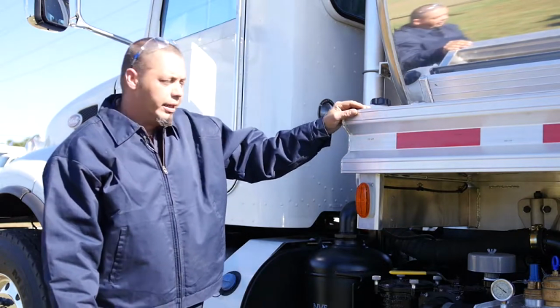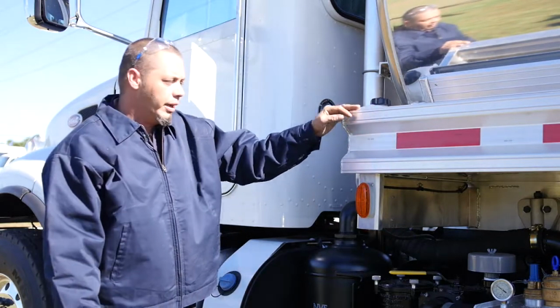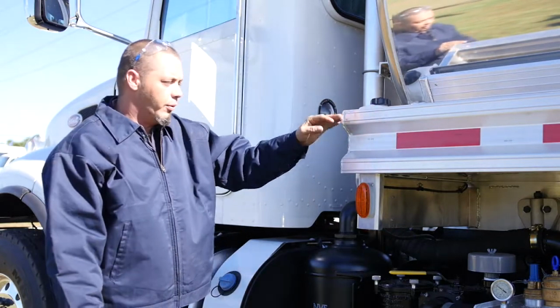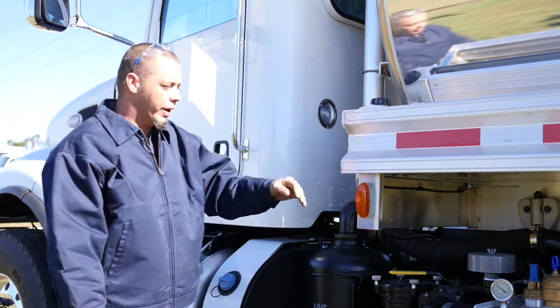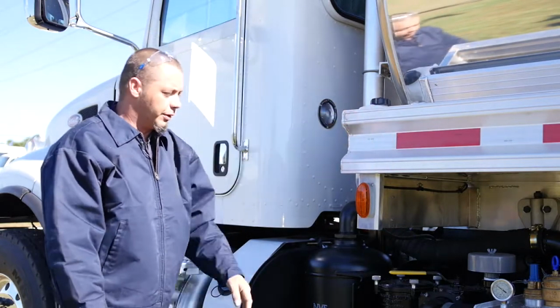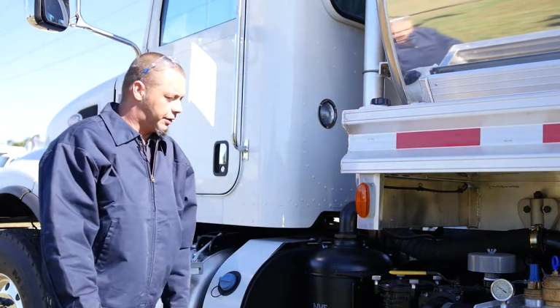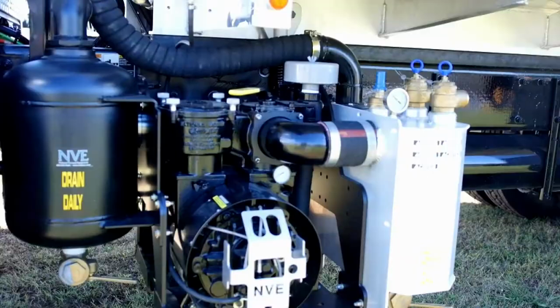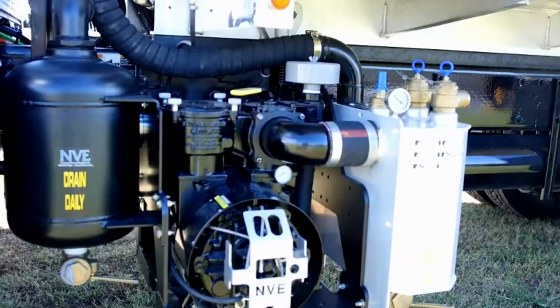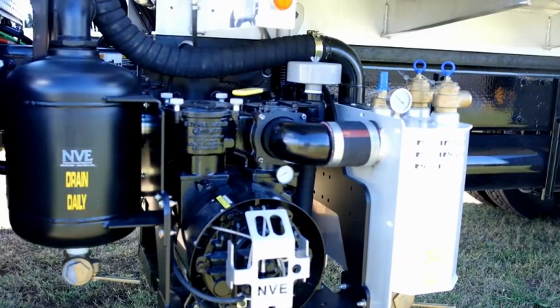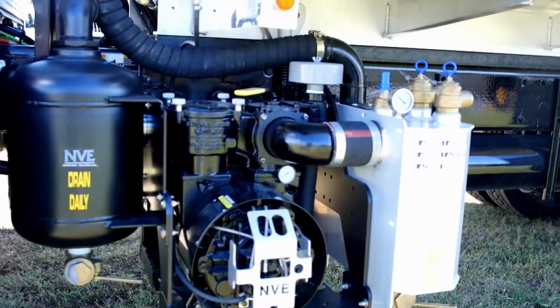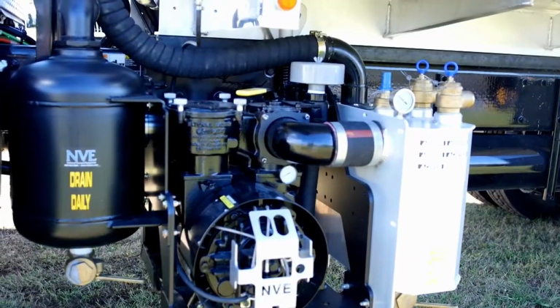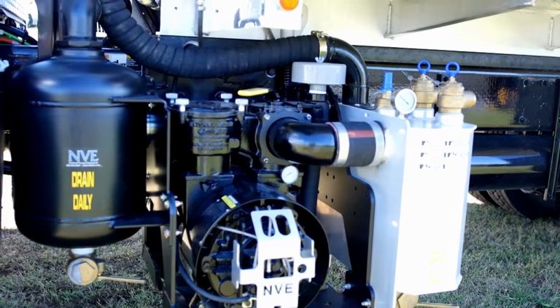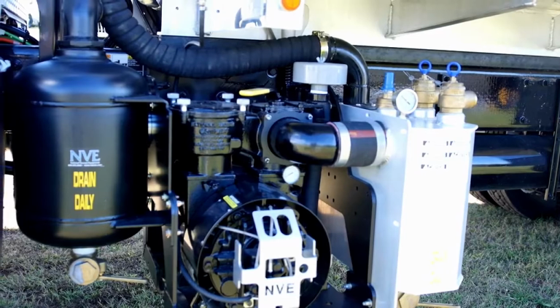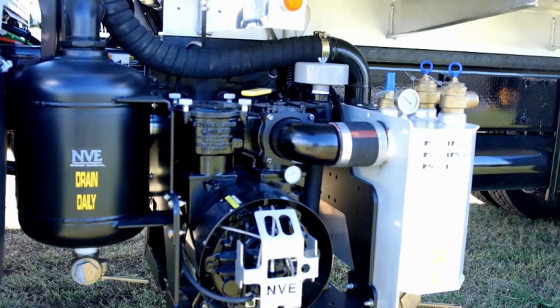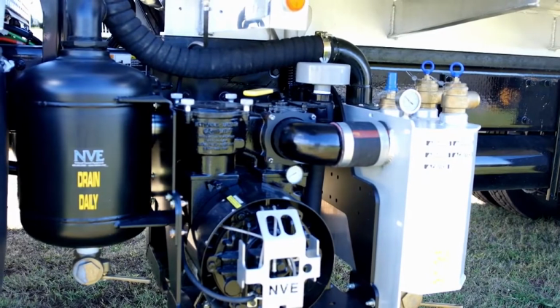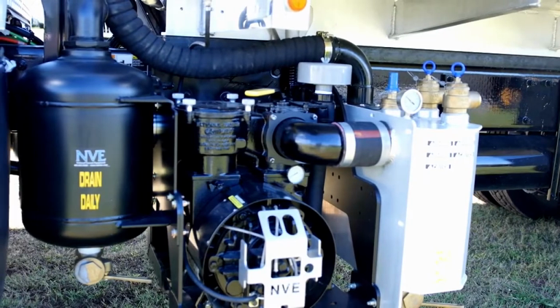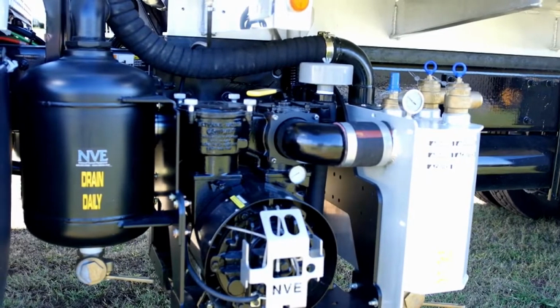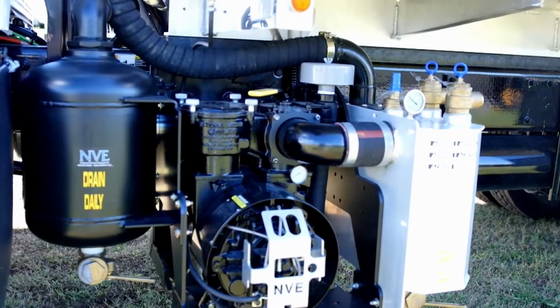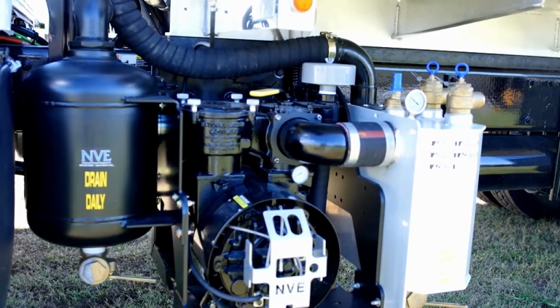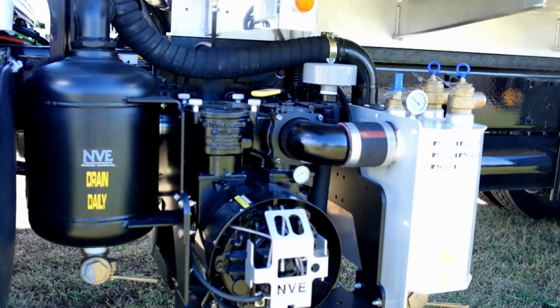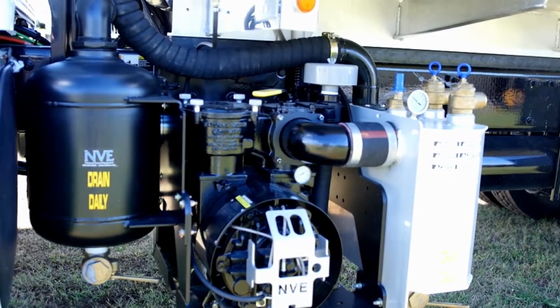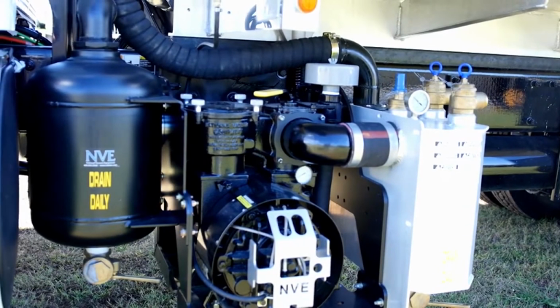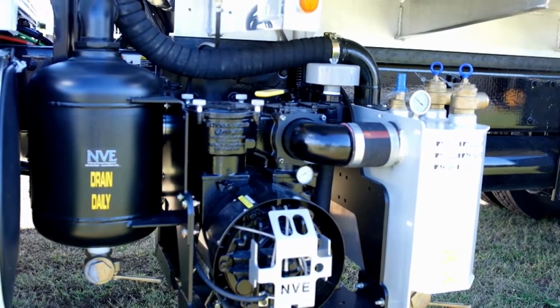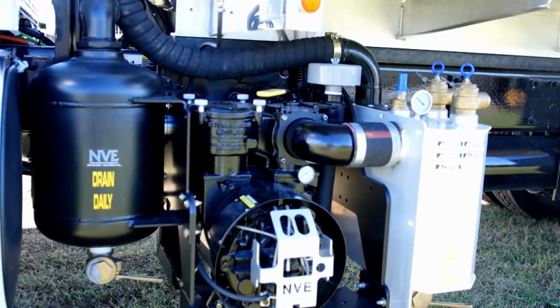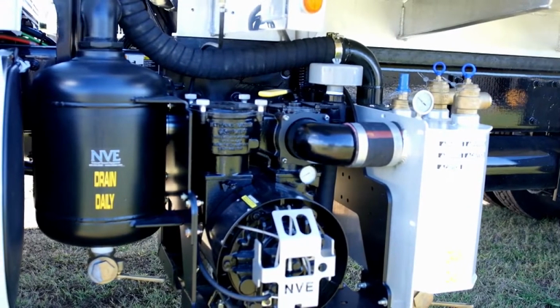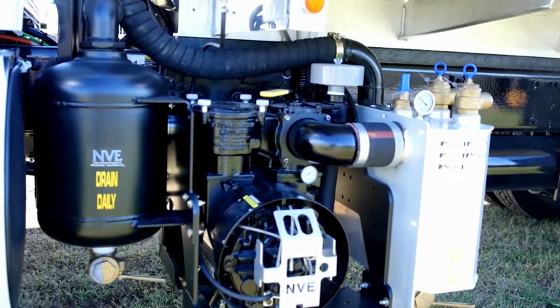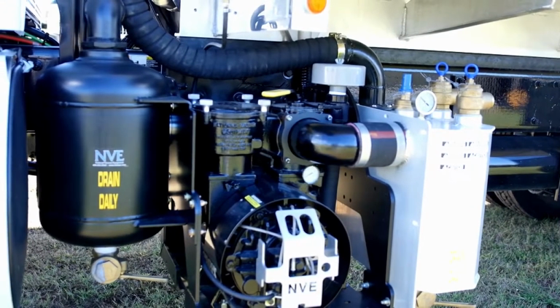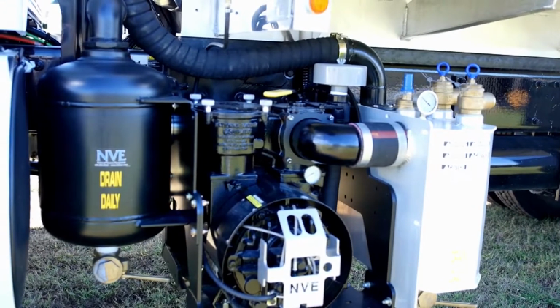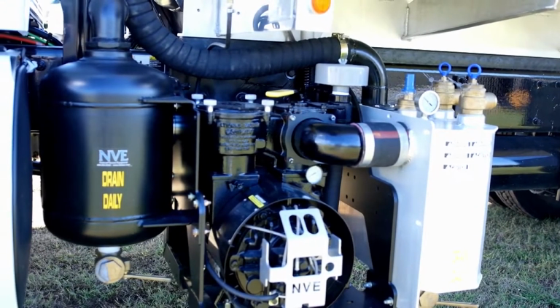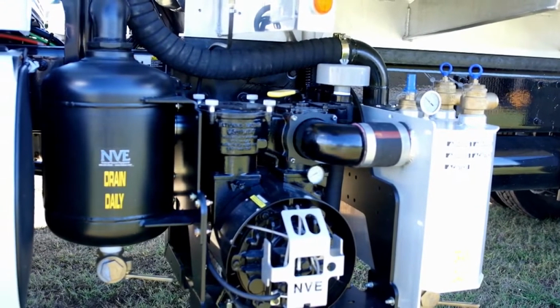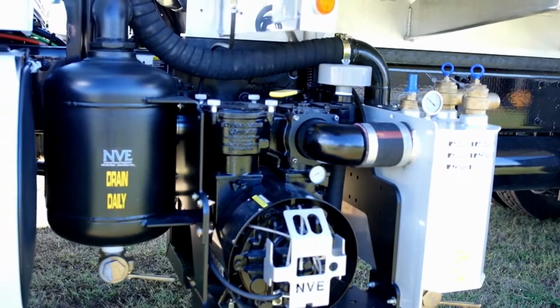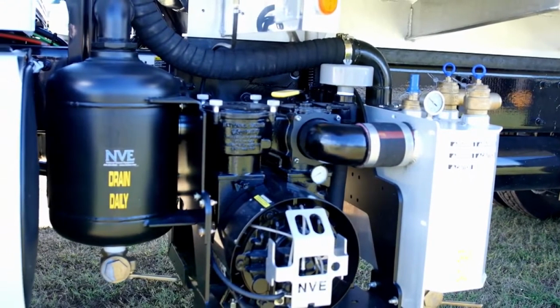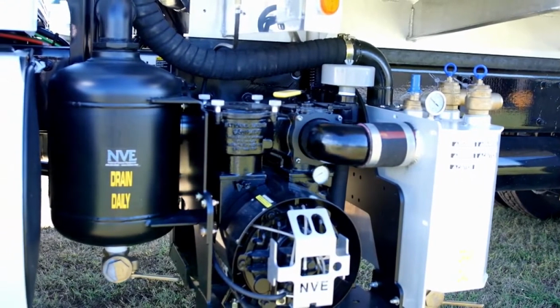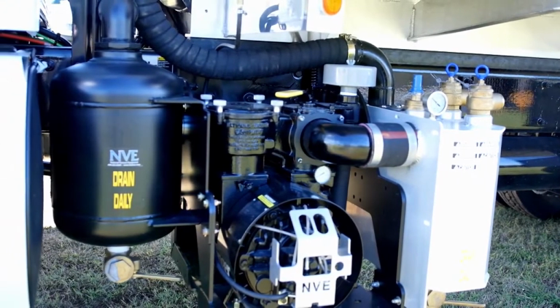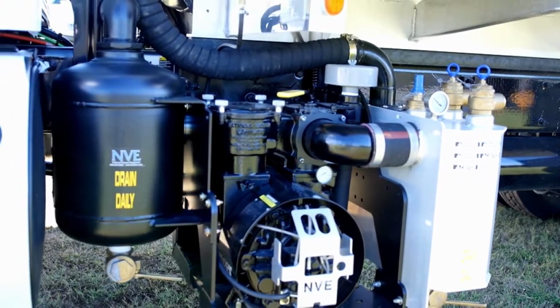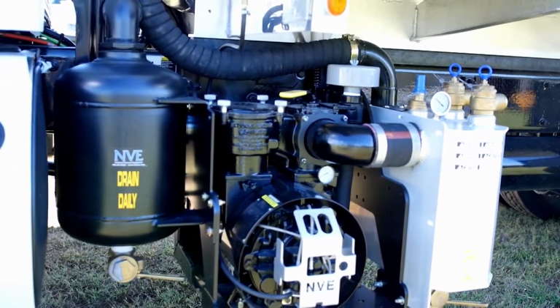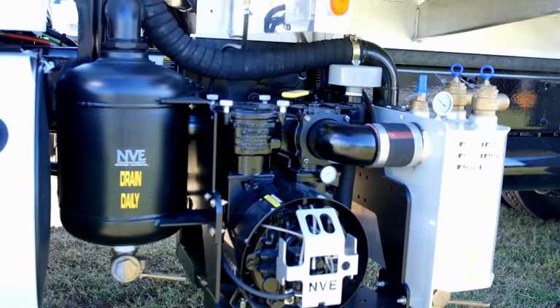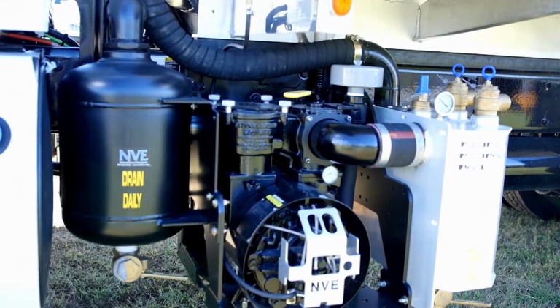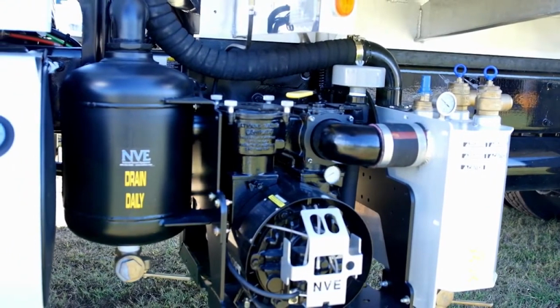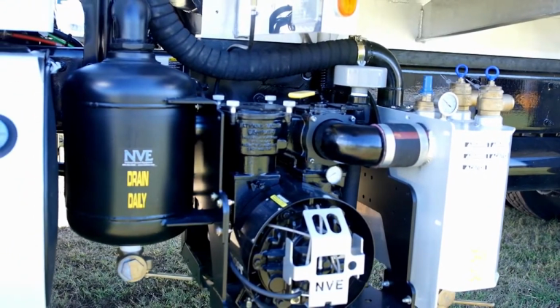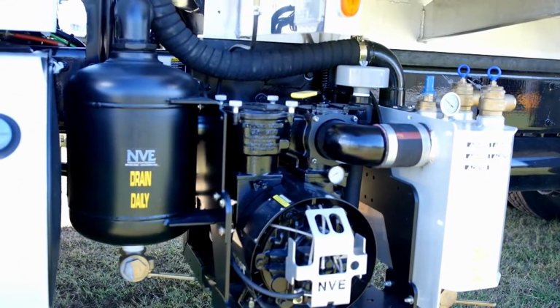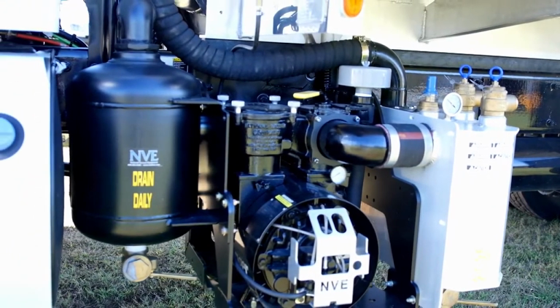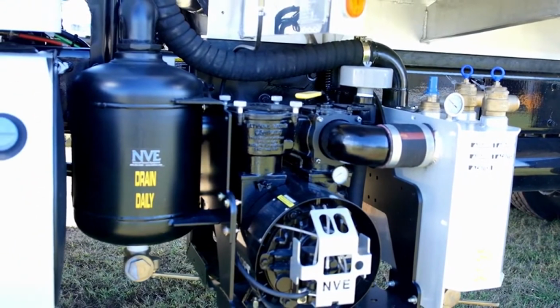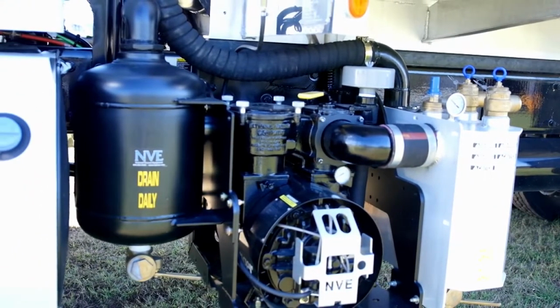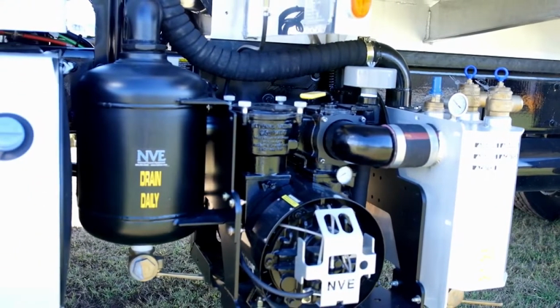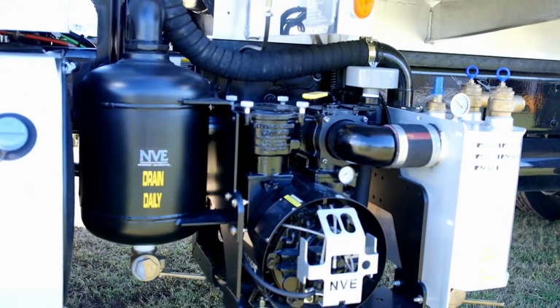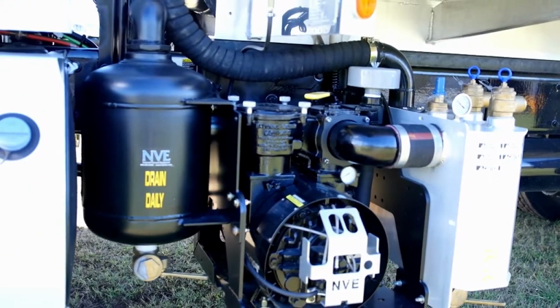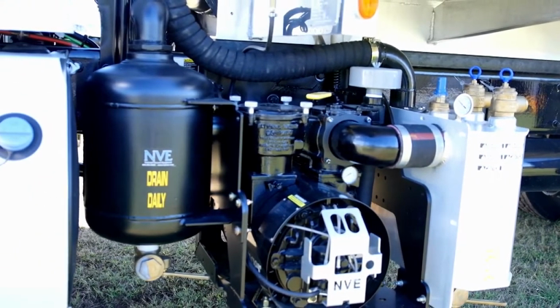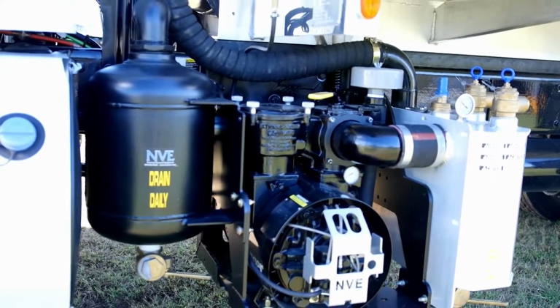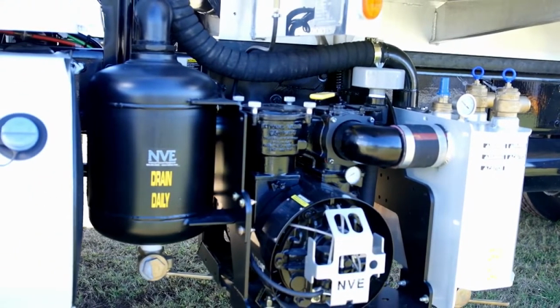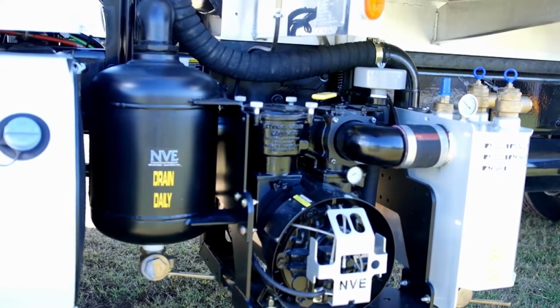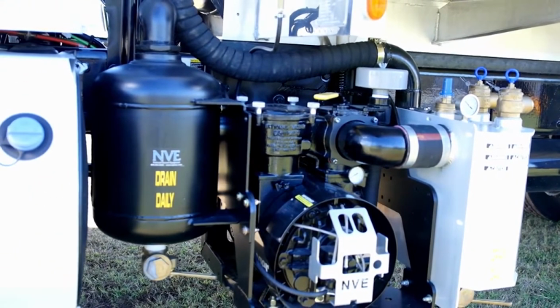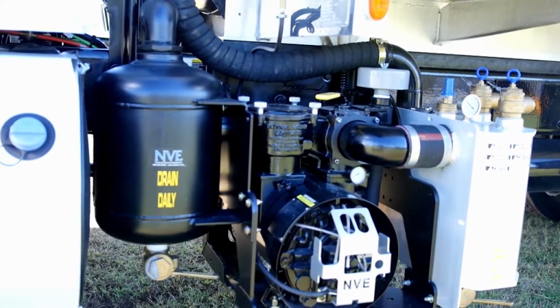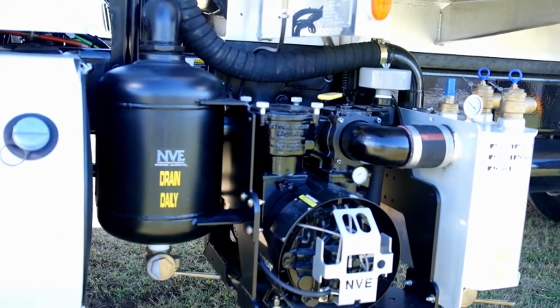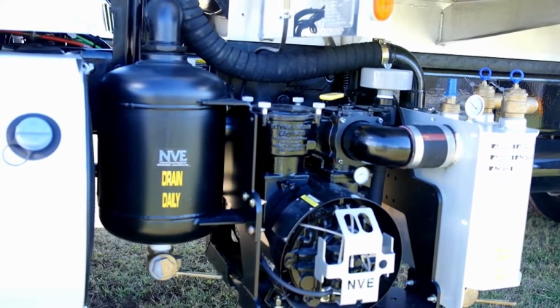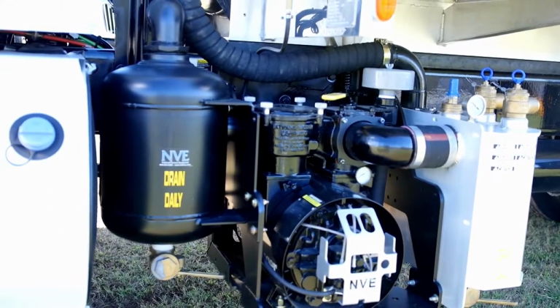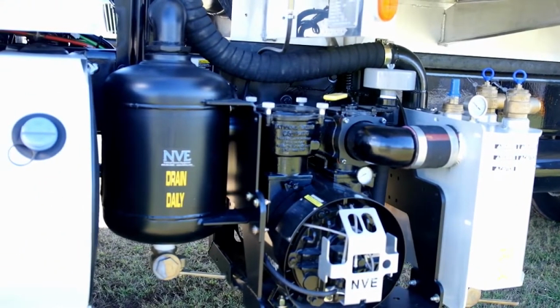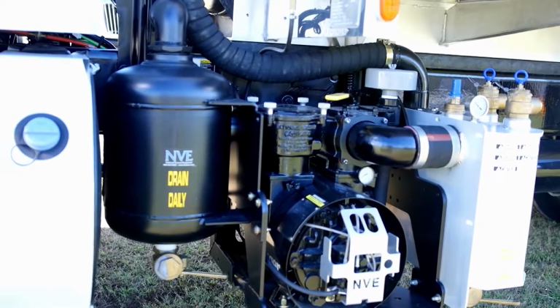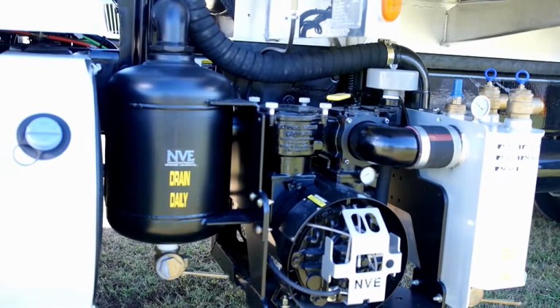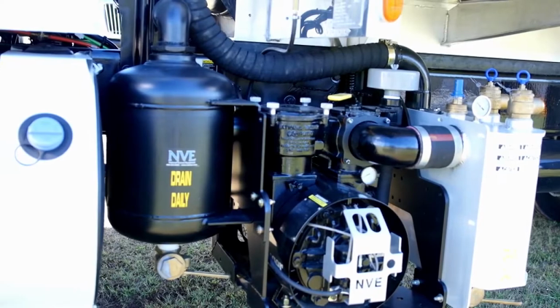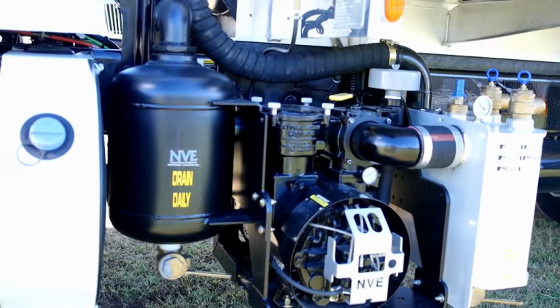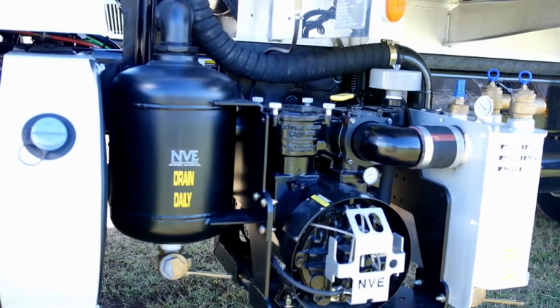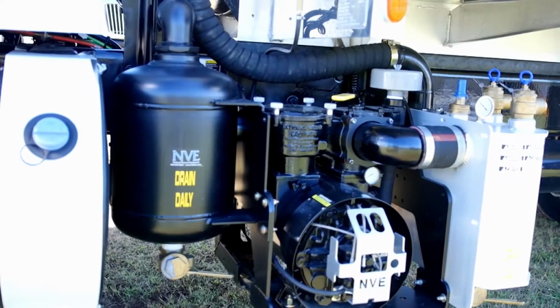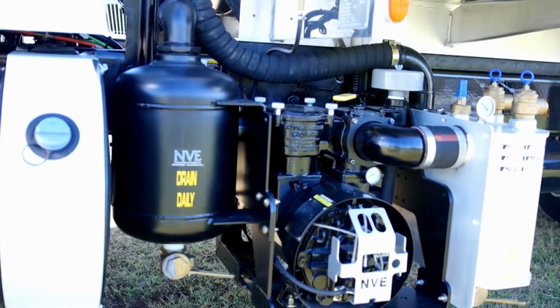We're going to start with its 4,000 gallon single compartment NVE 866 vacuum pump.